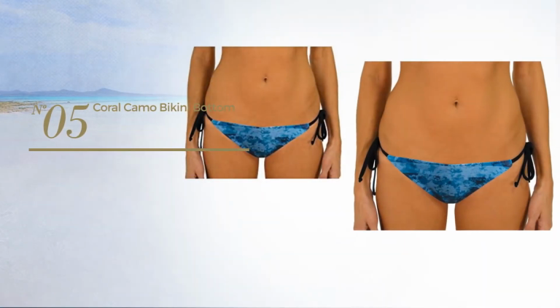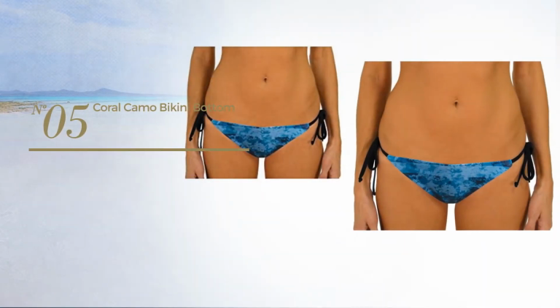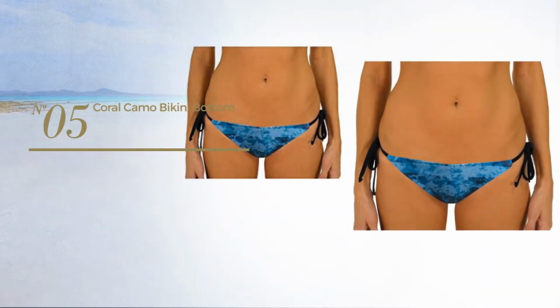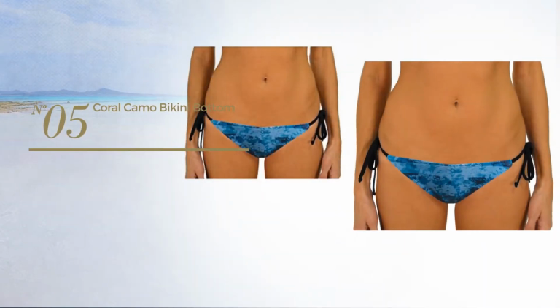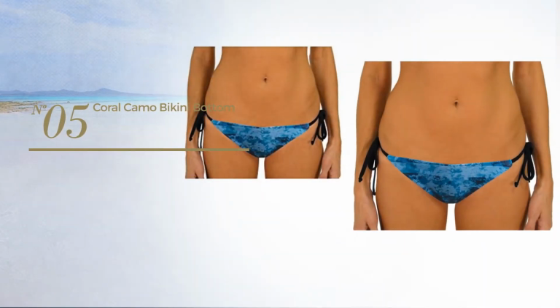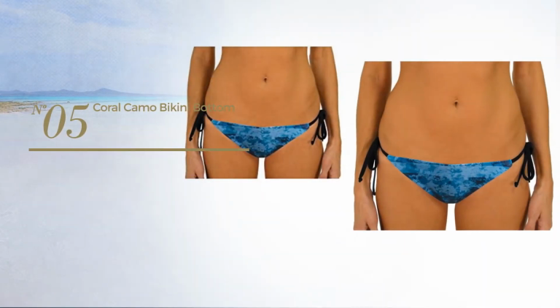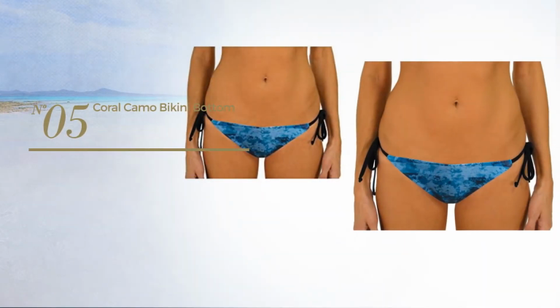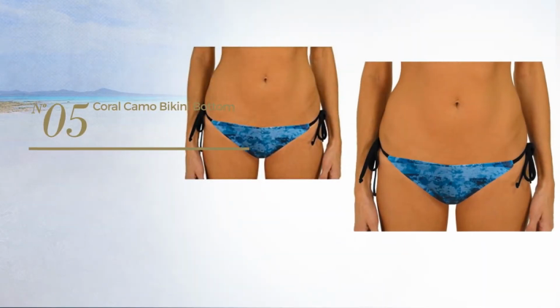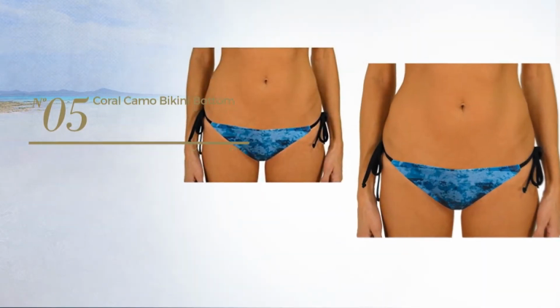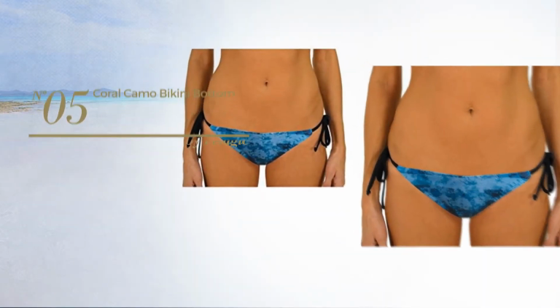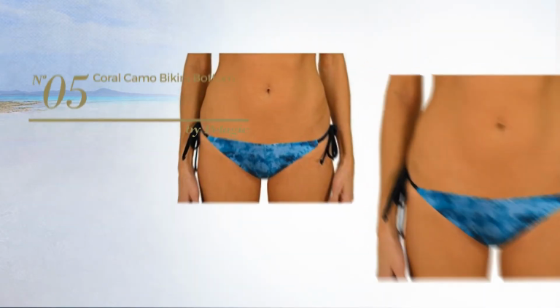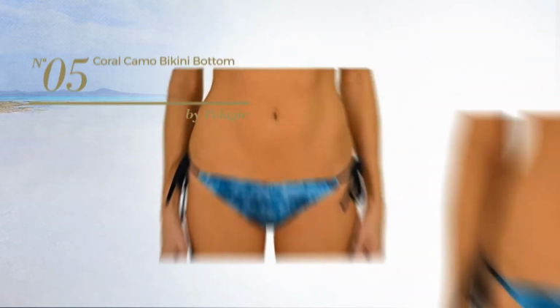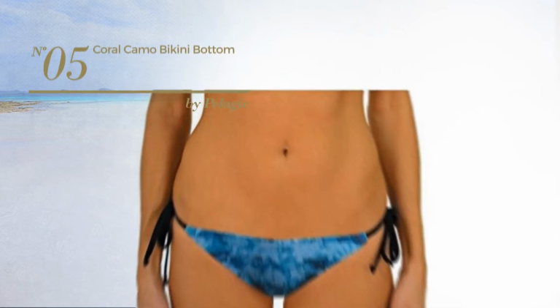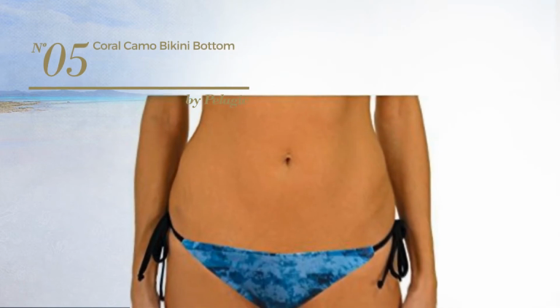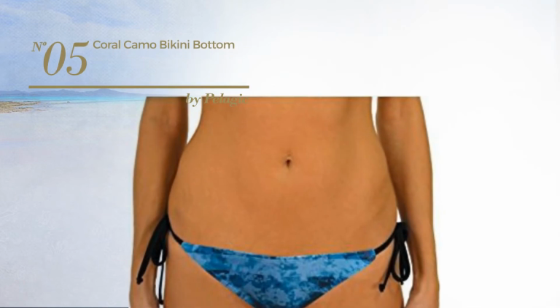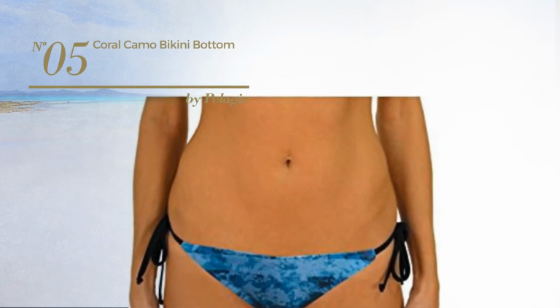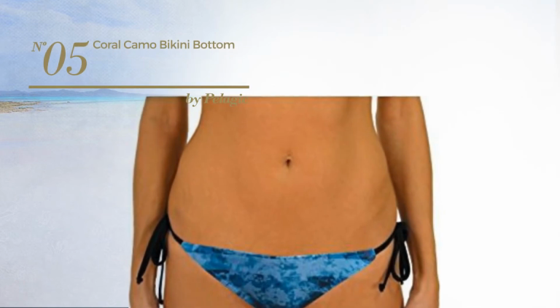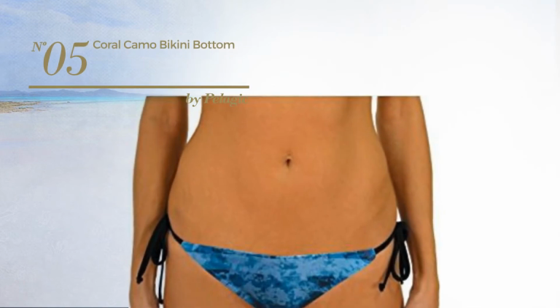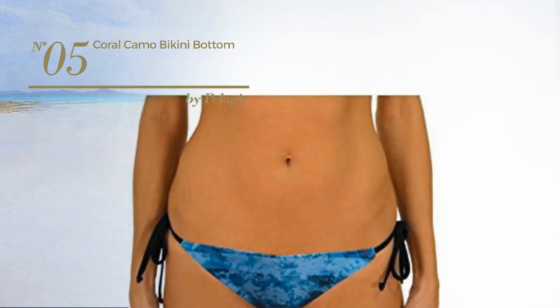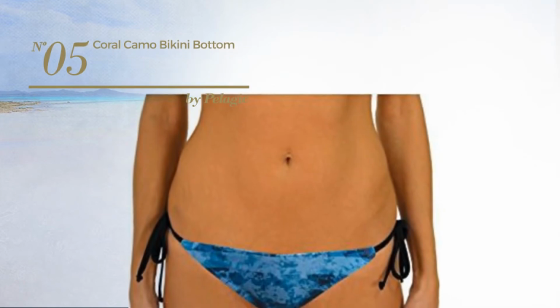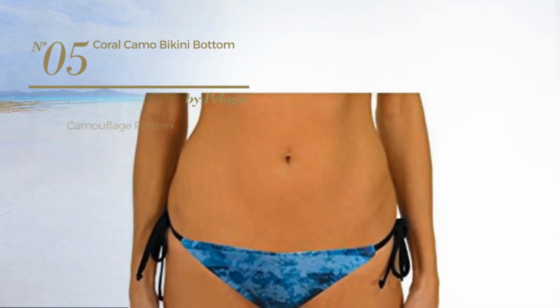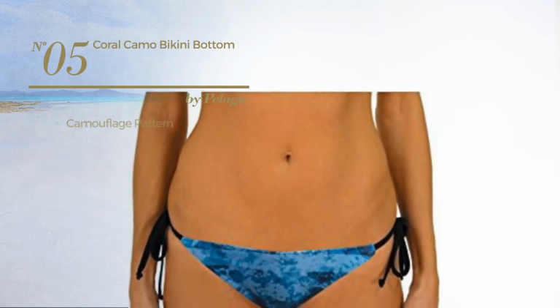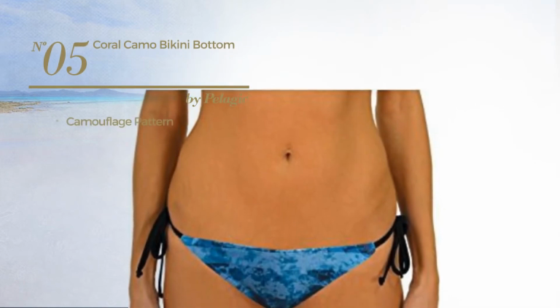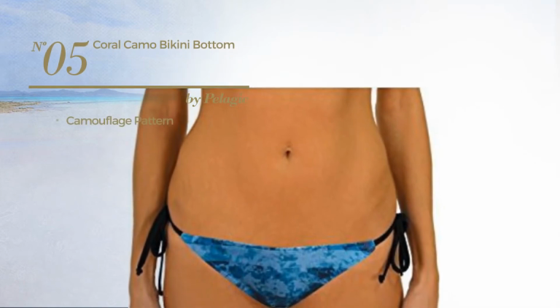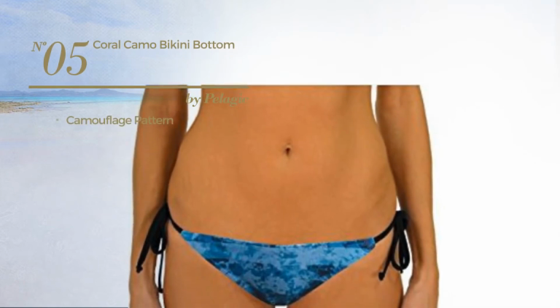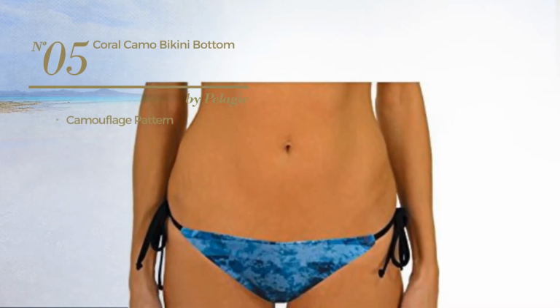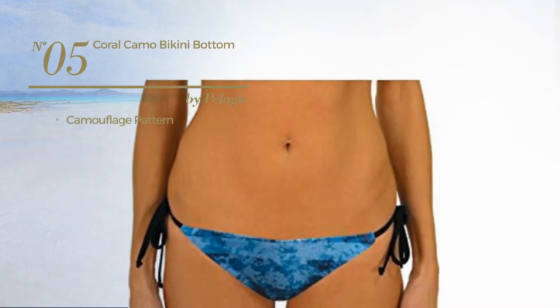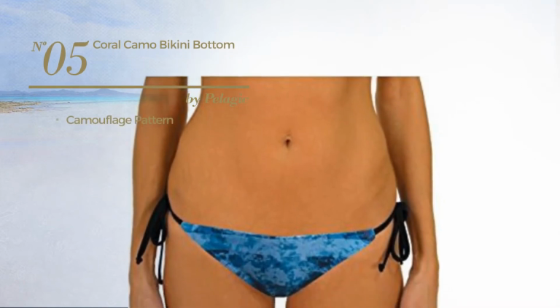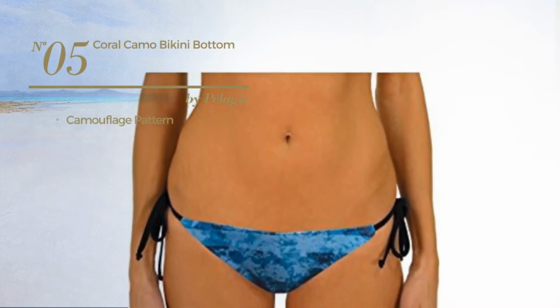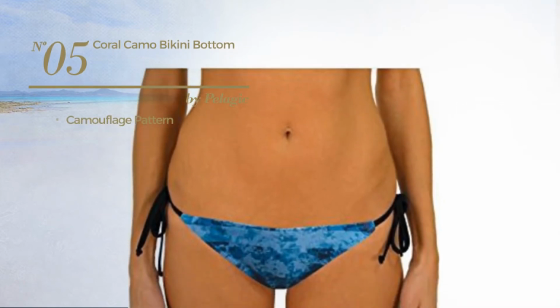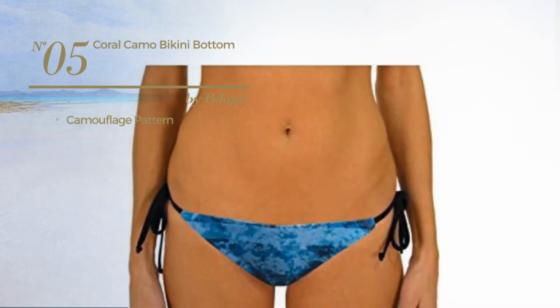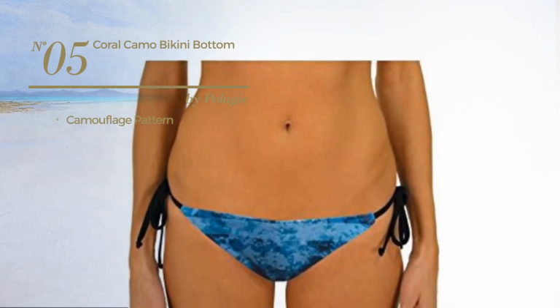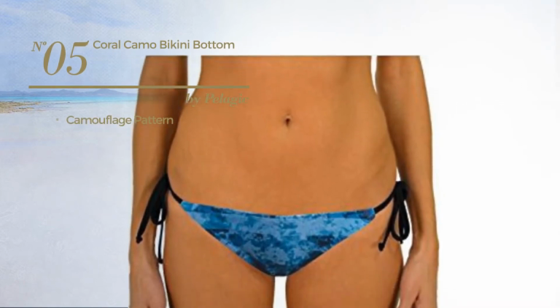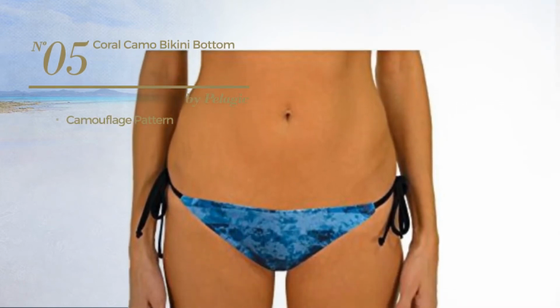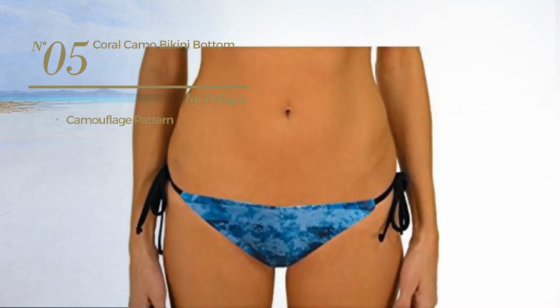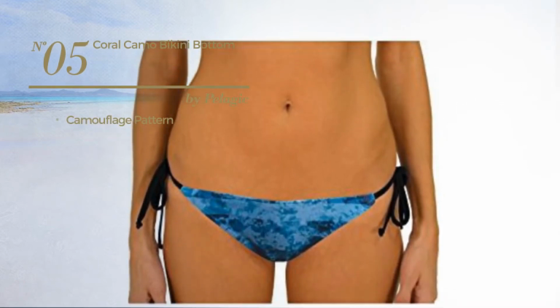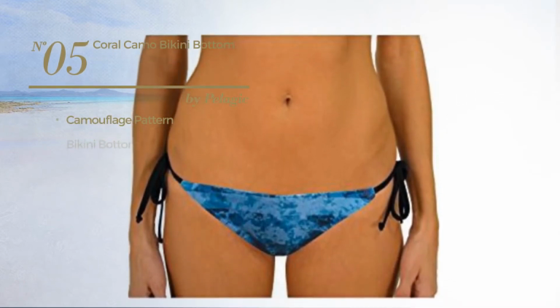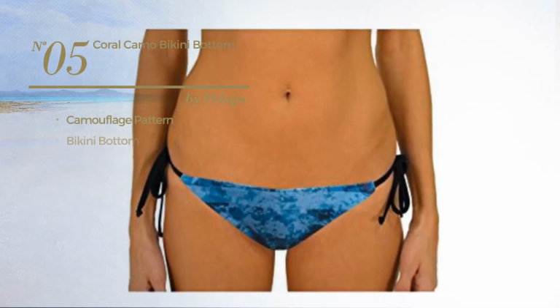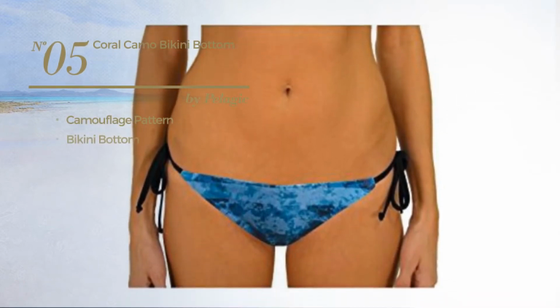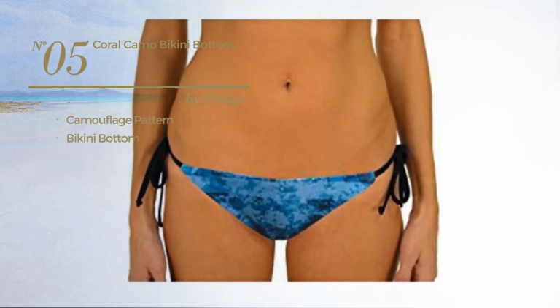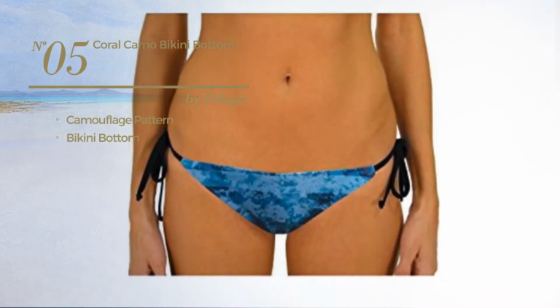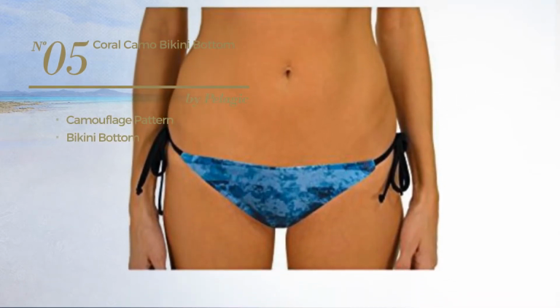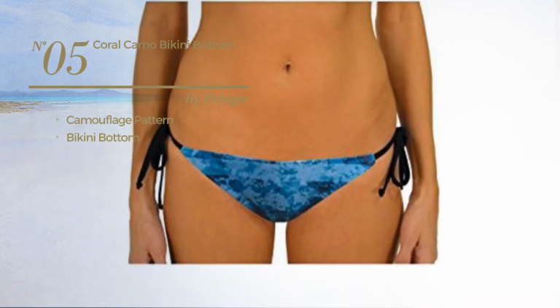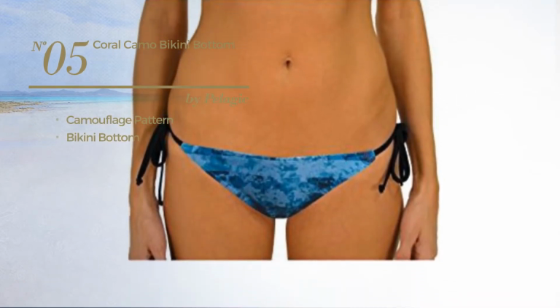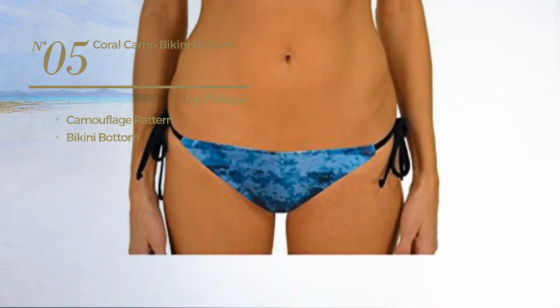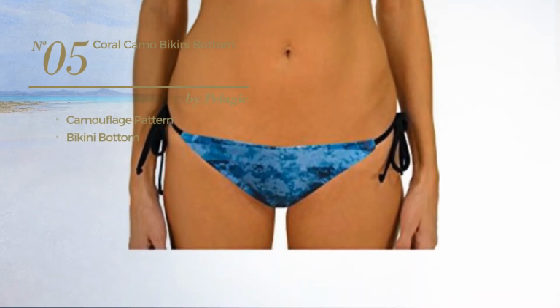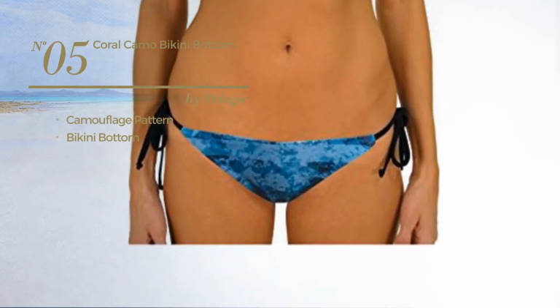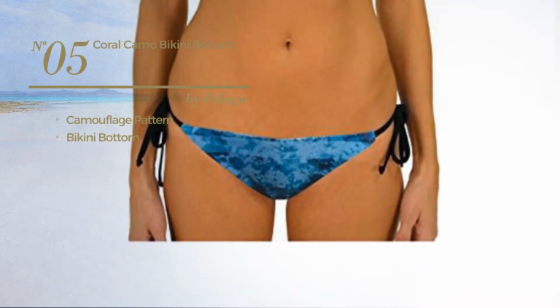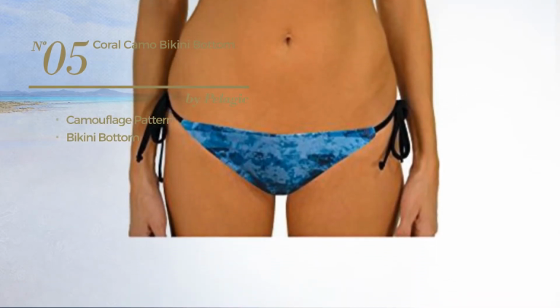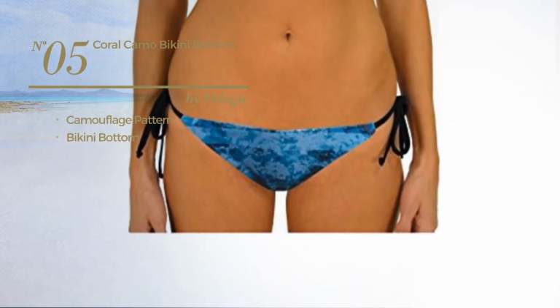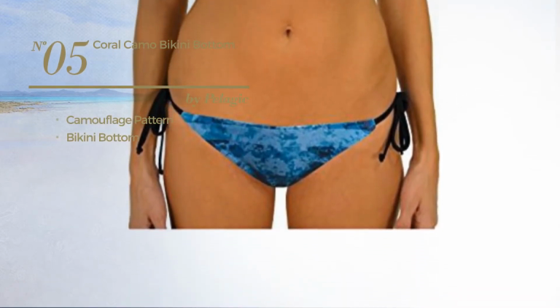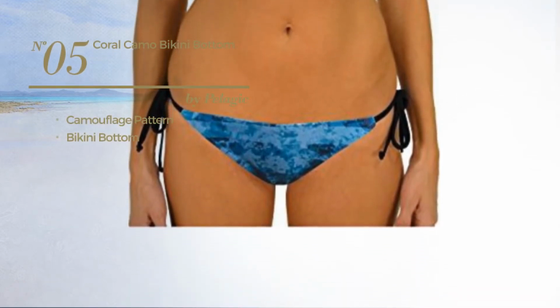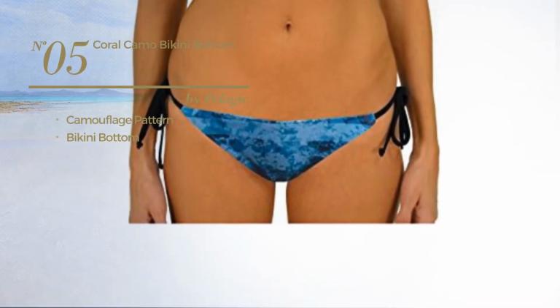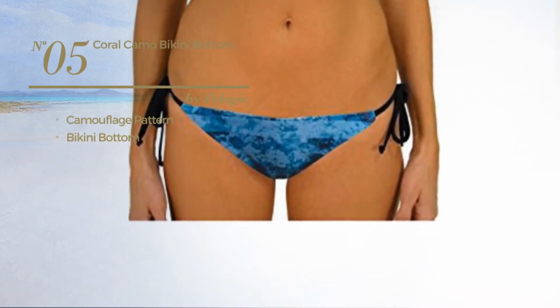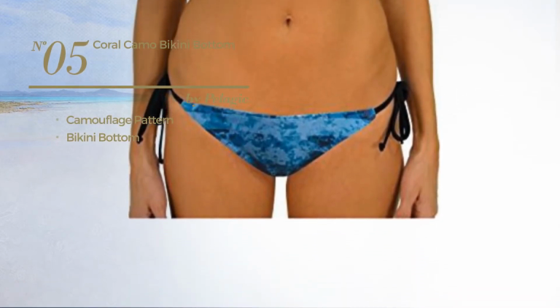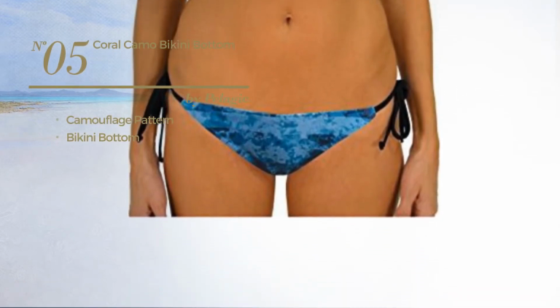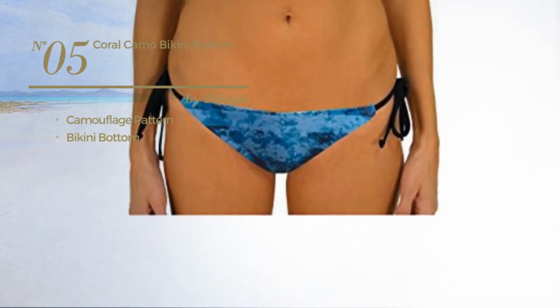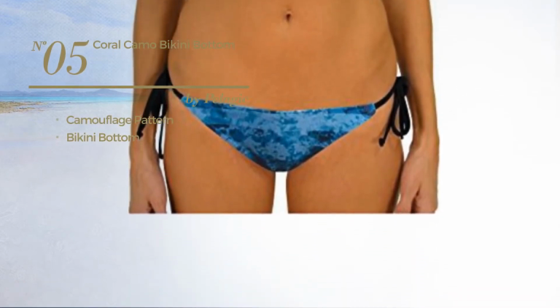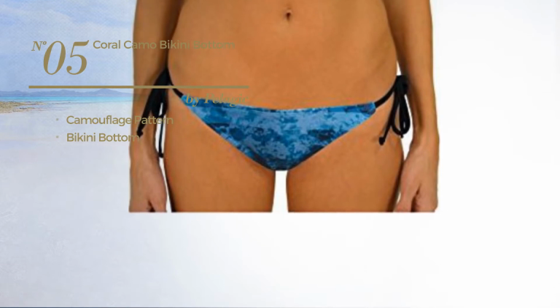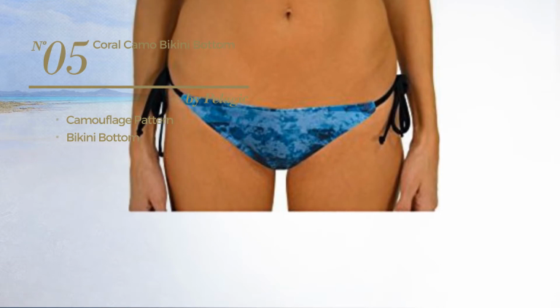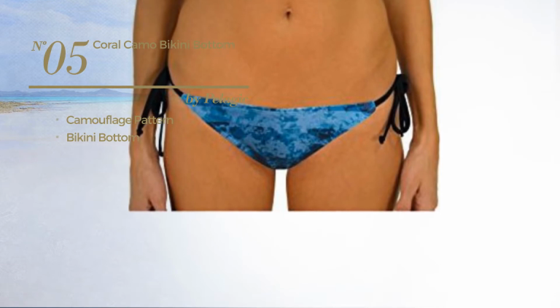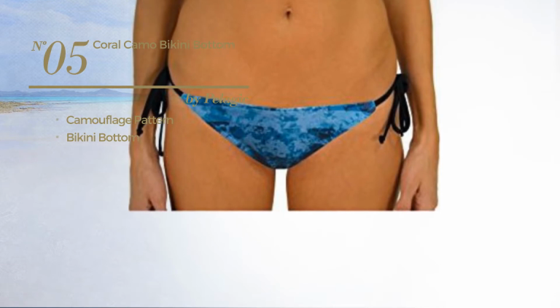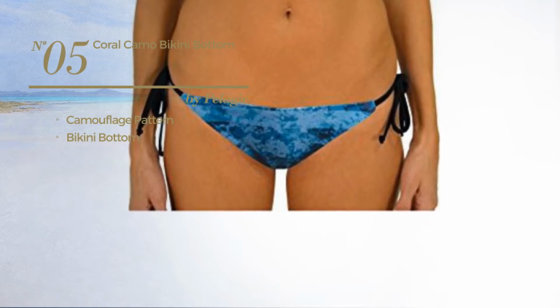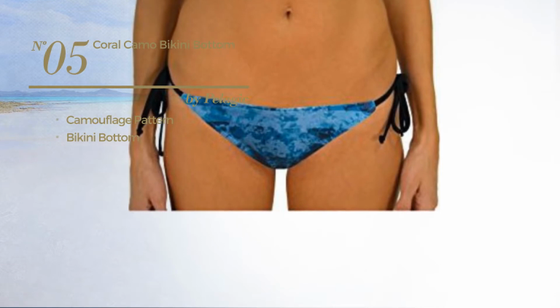Number 5, featuring a camouflage pattern, with a bikini bottom. Available only in coral color.